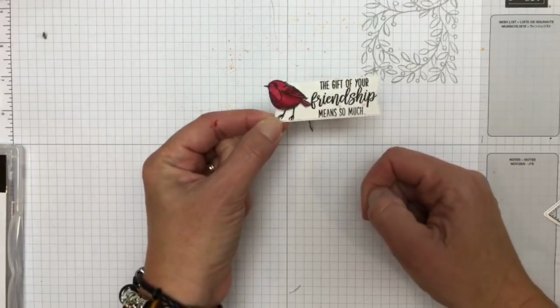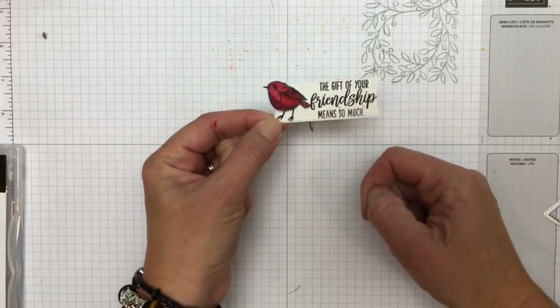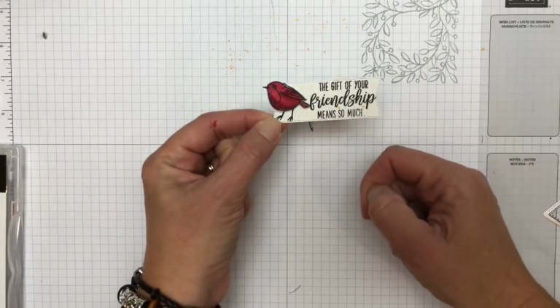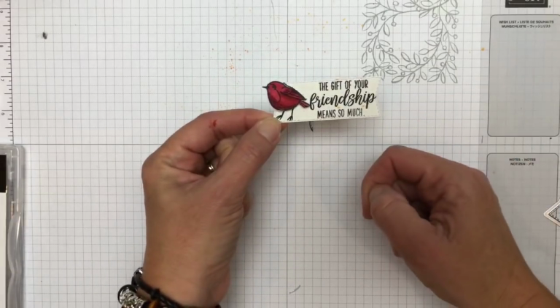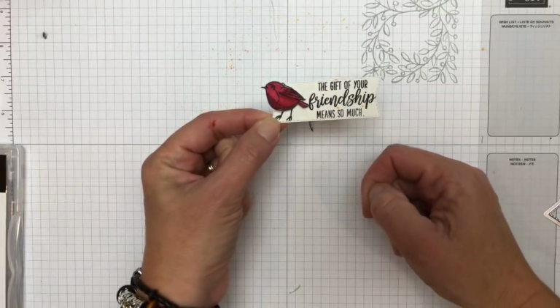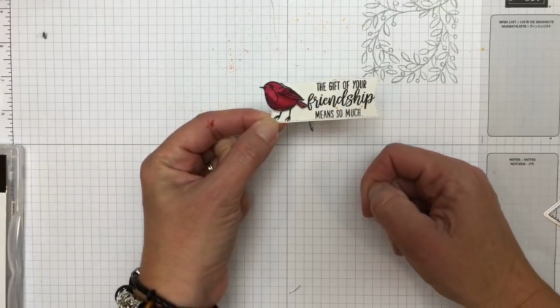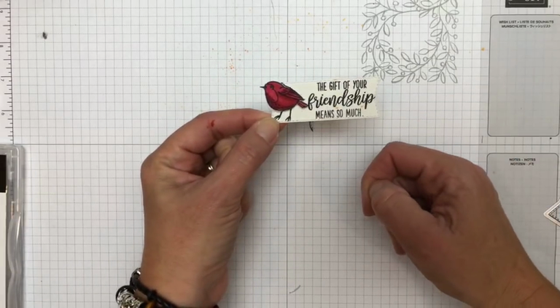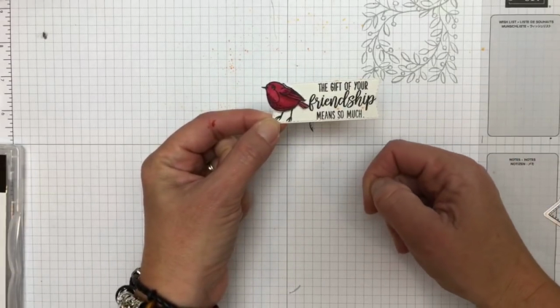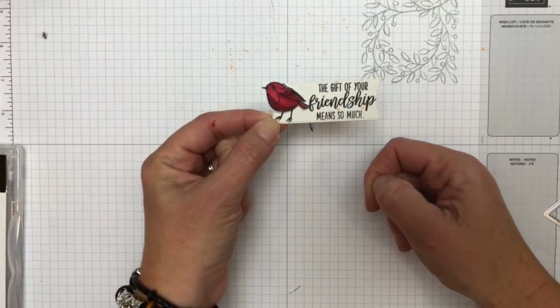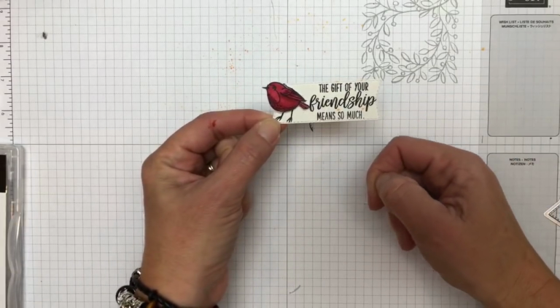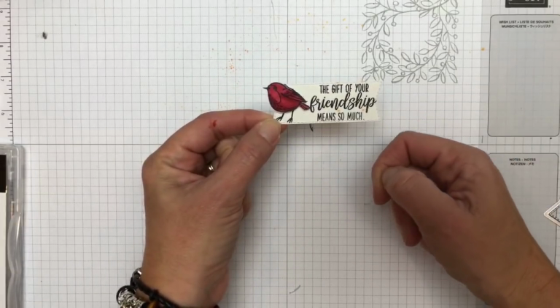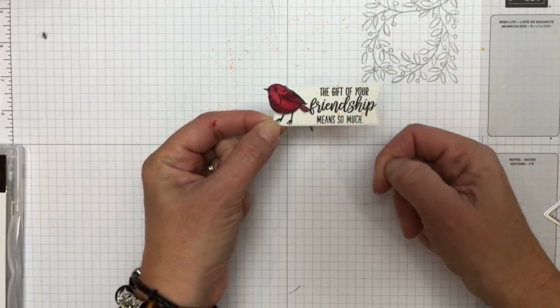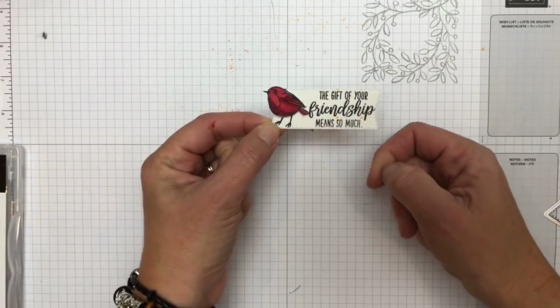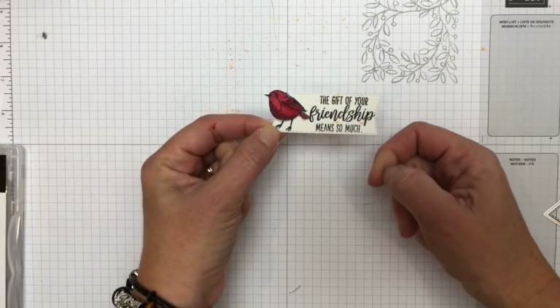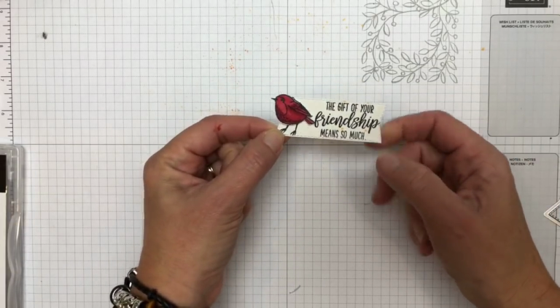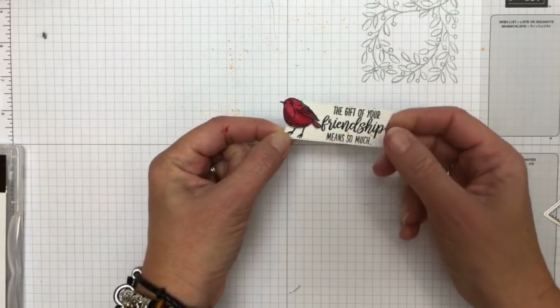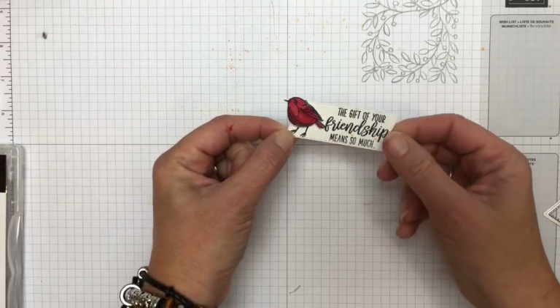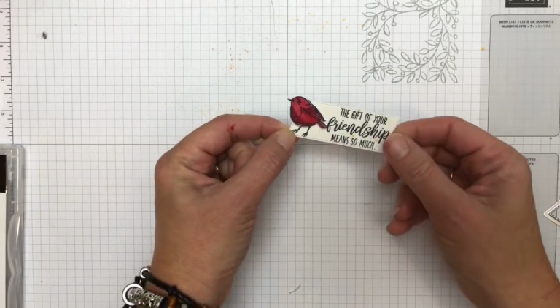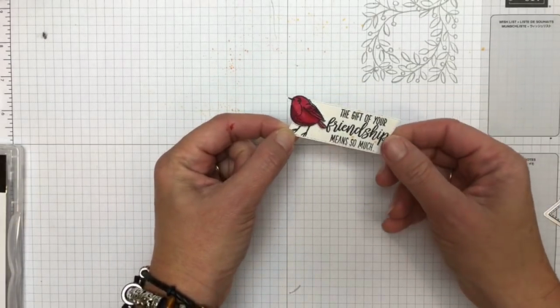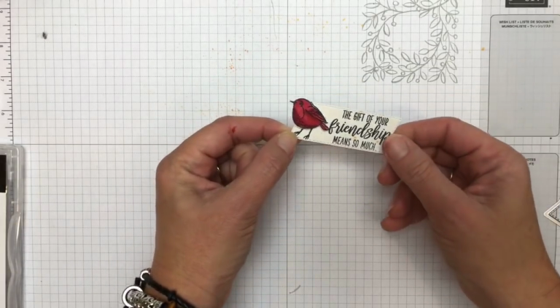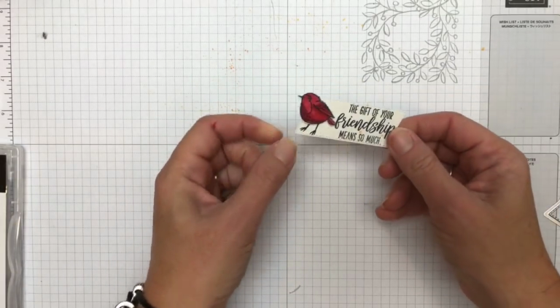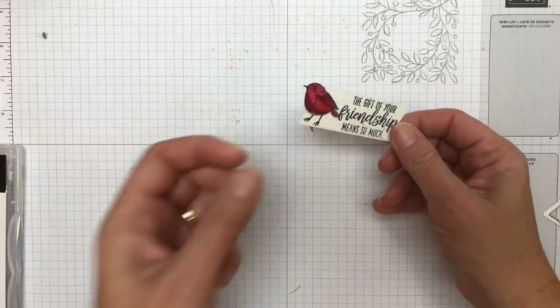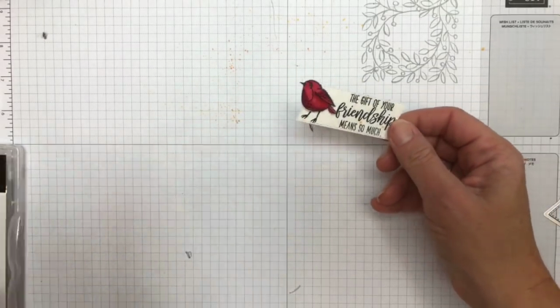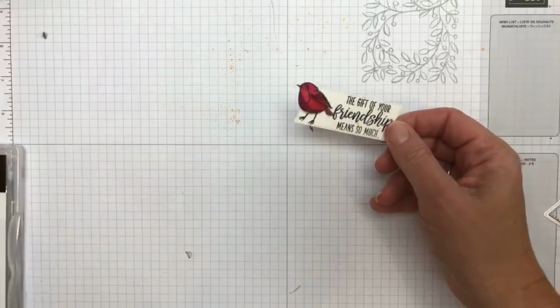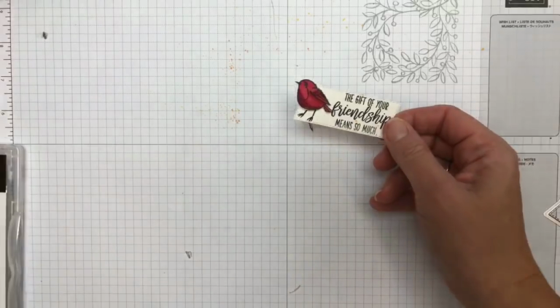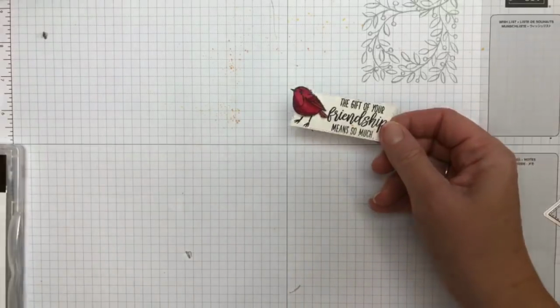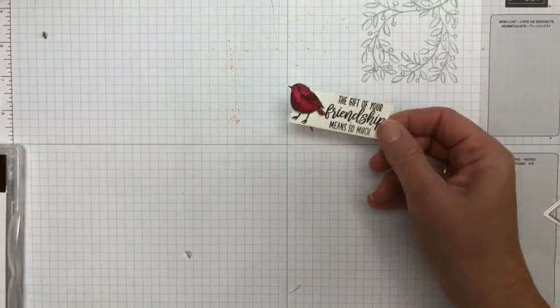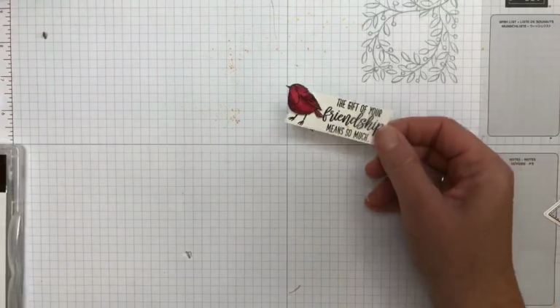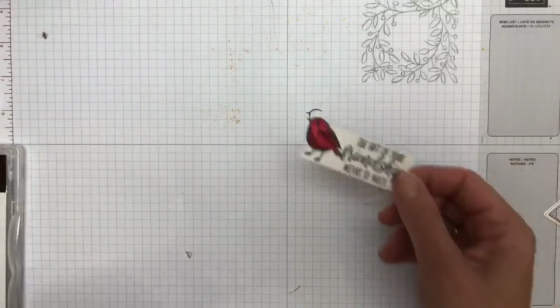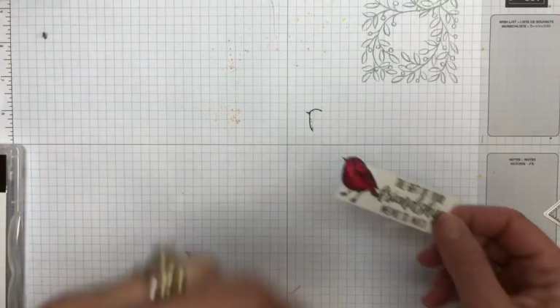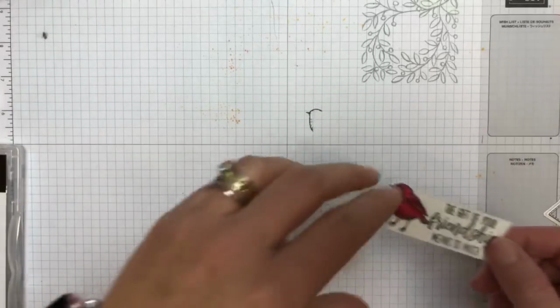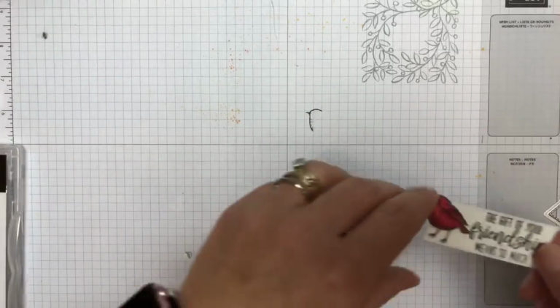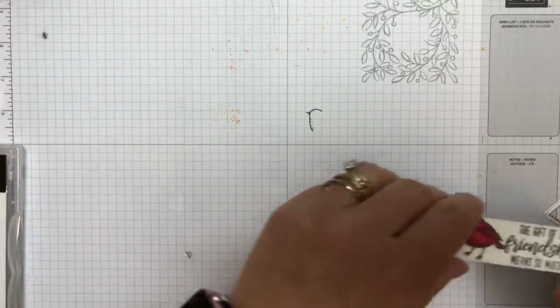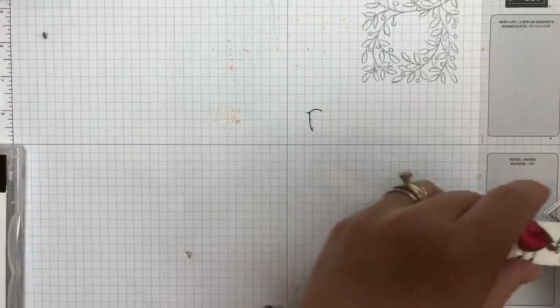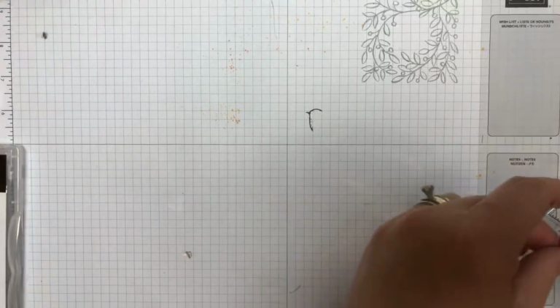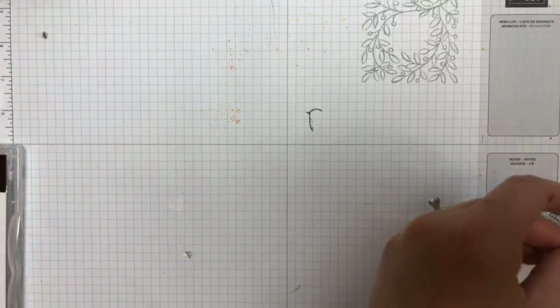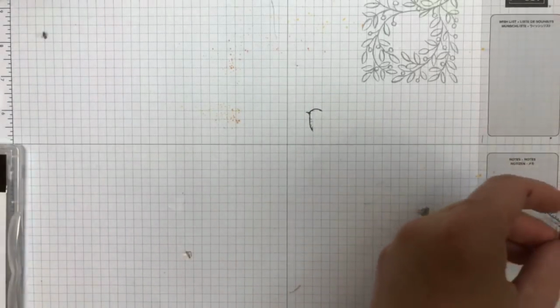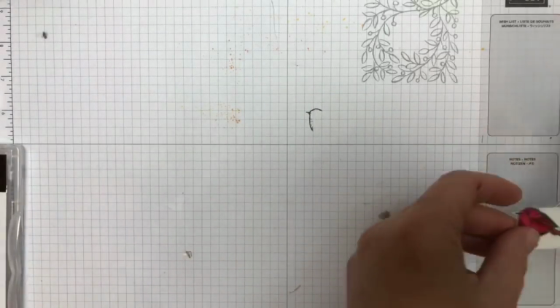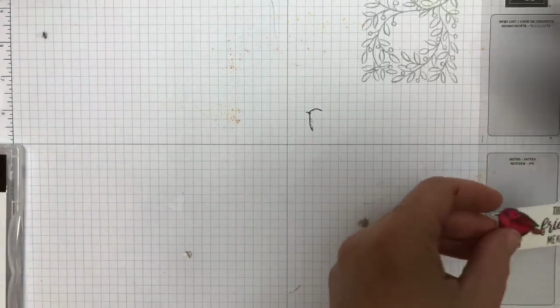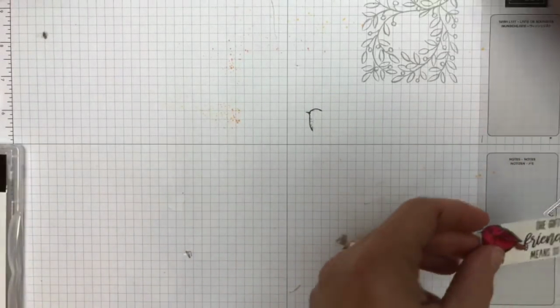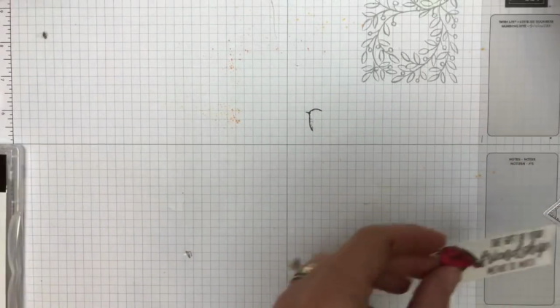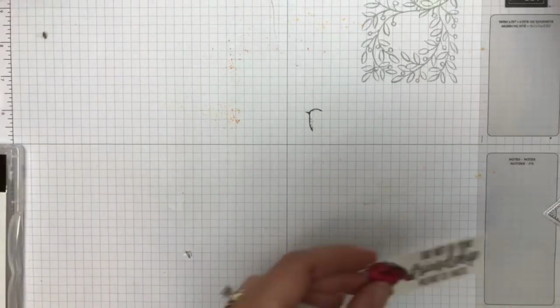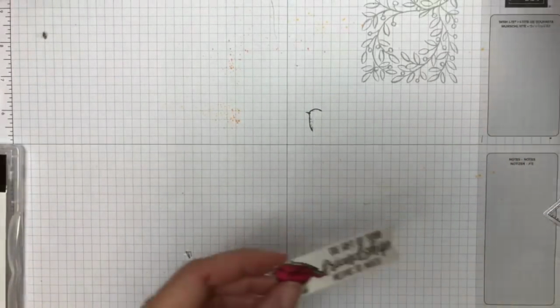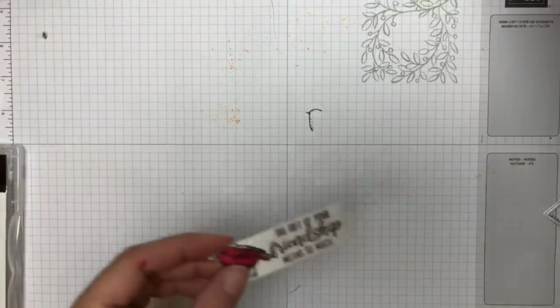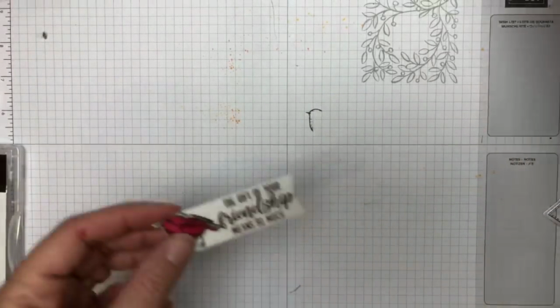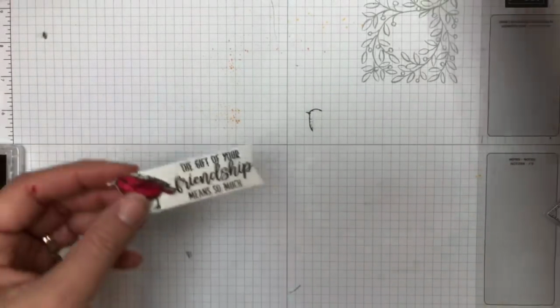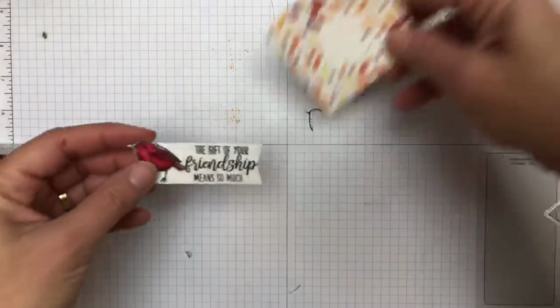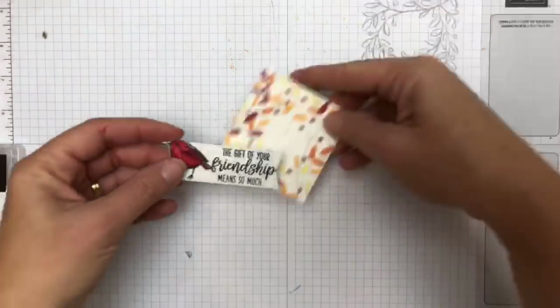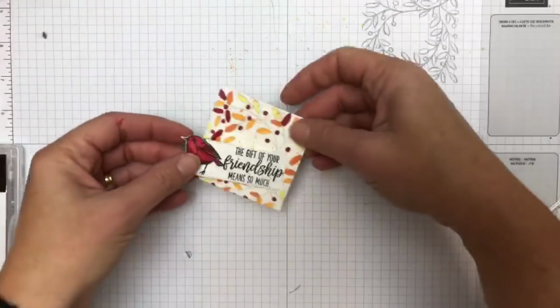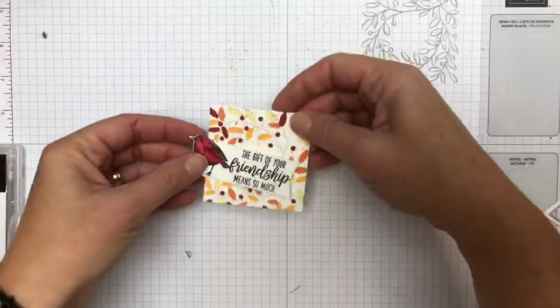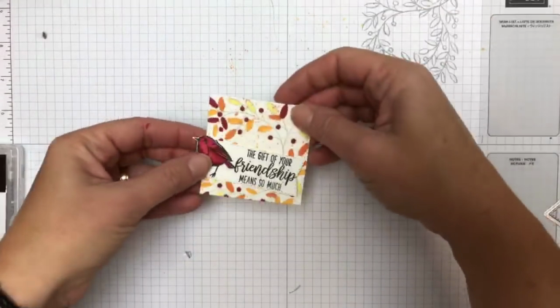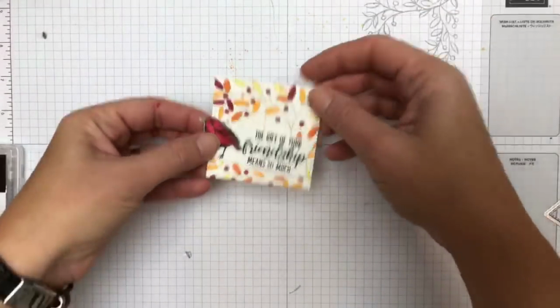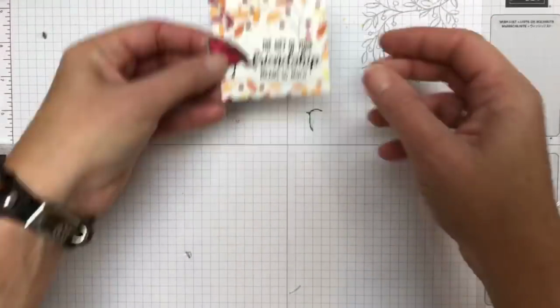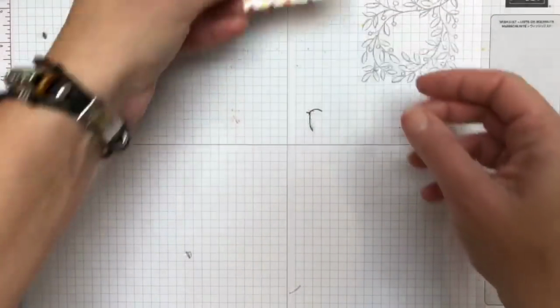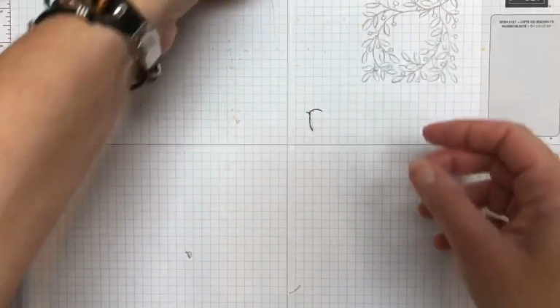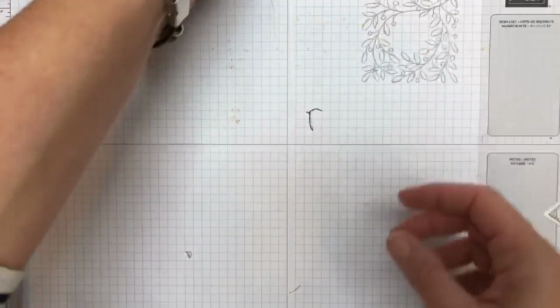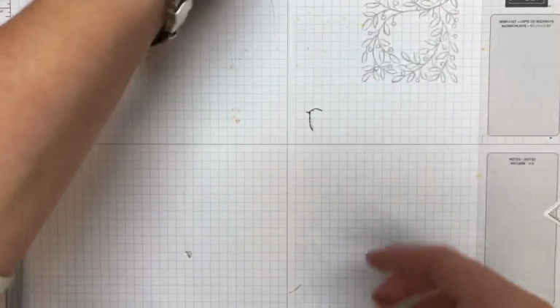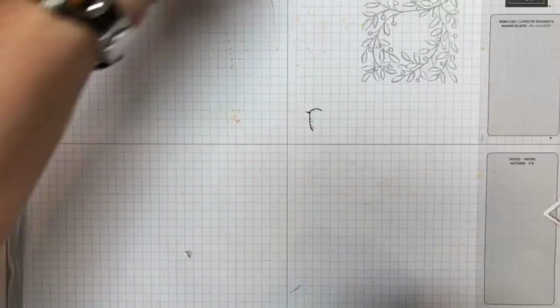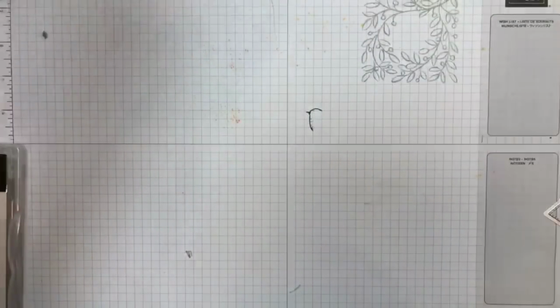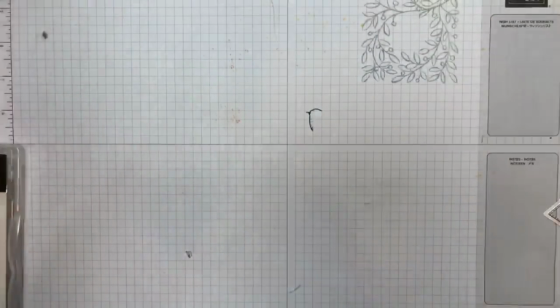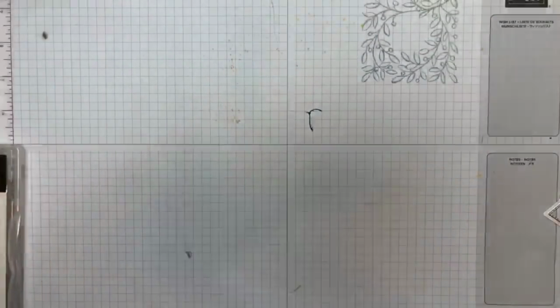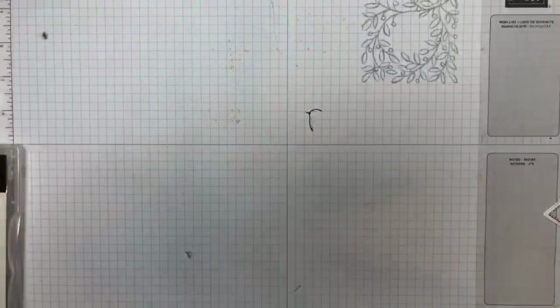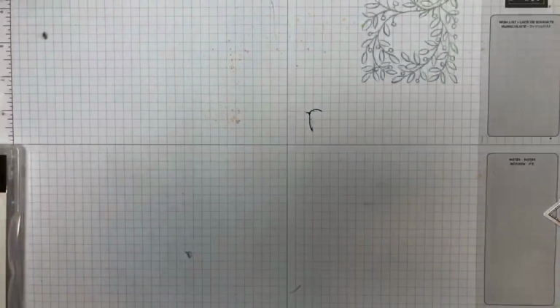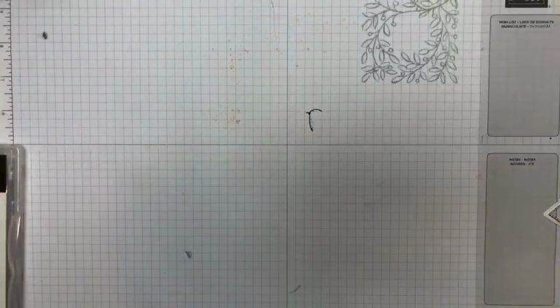The gift of your friendship means so much. So we've got that and we've got that — before we put all those together, we're going to do some embossing.